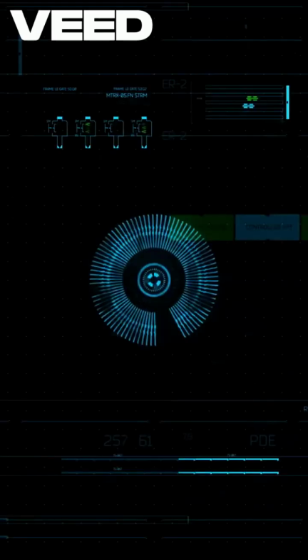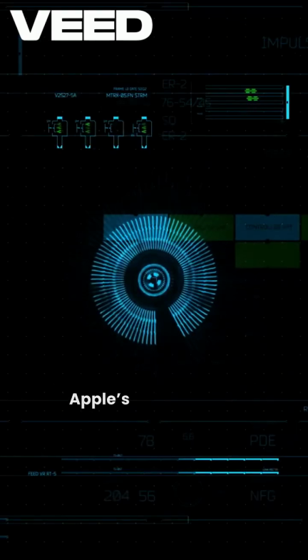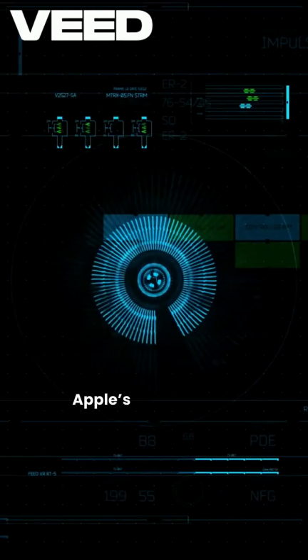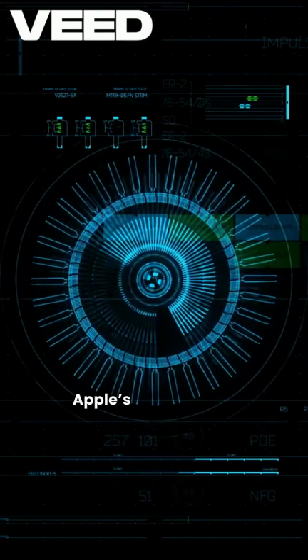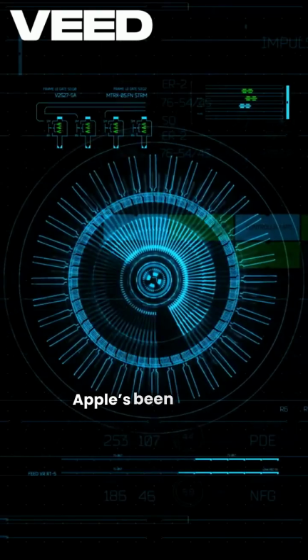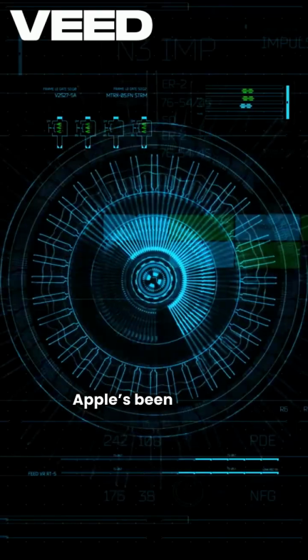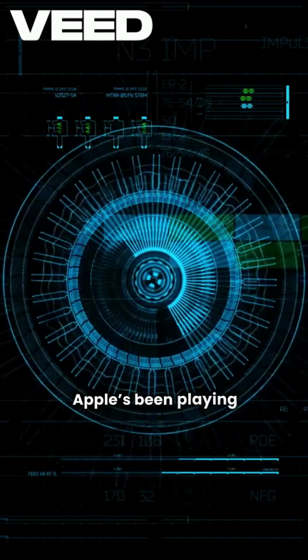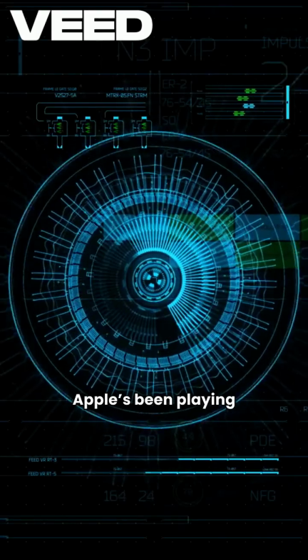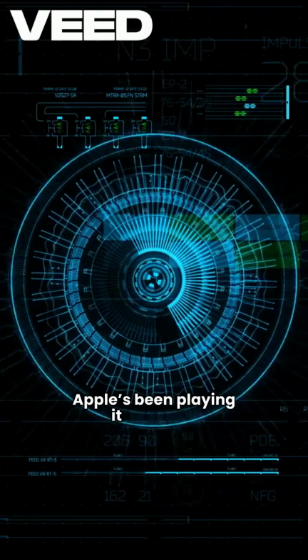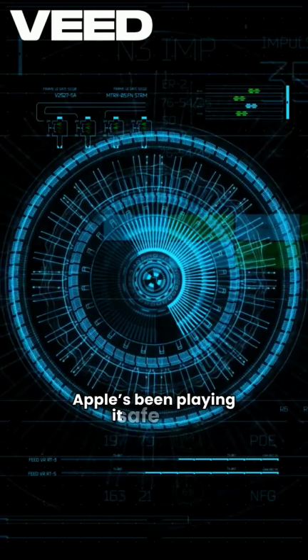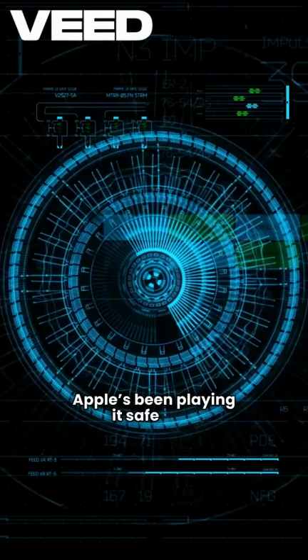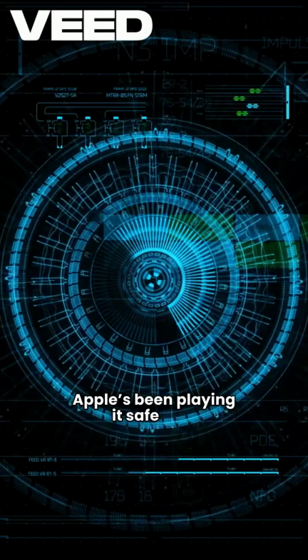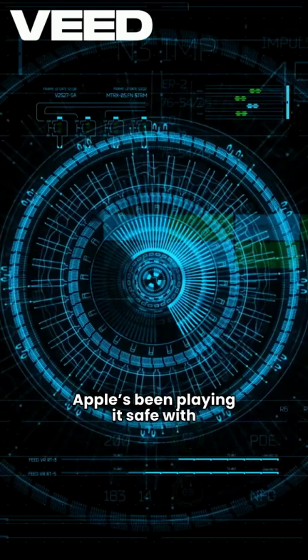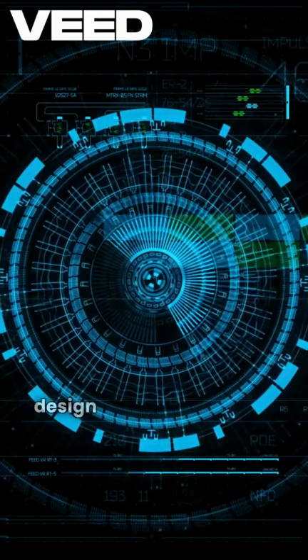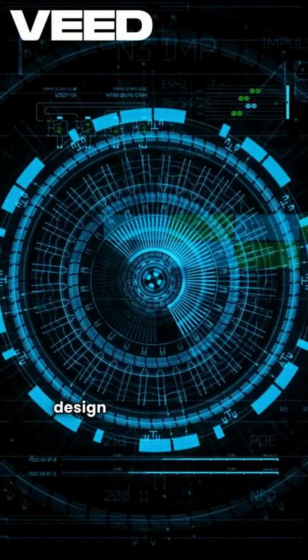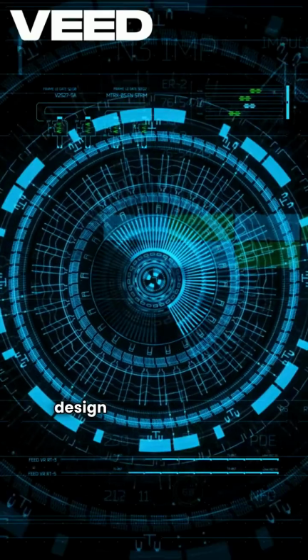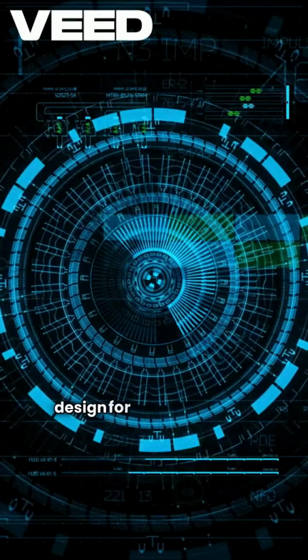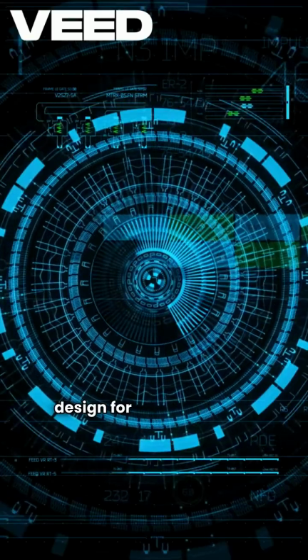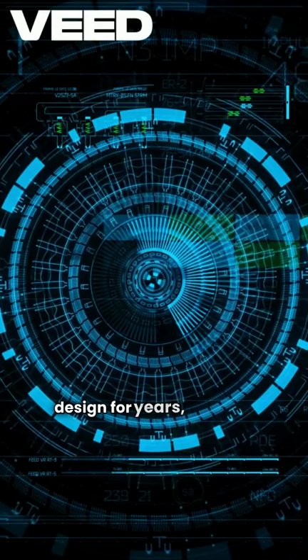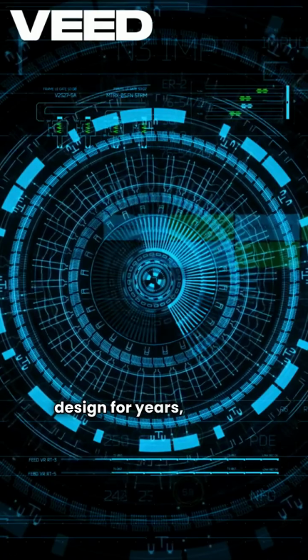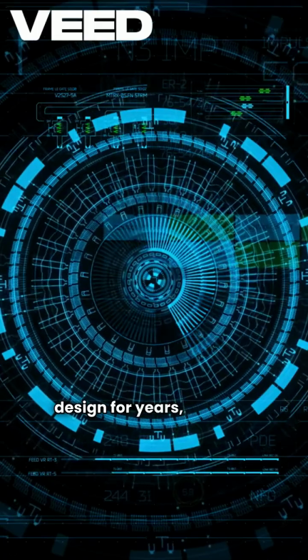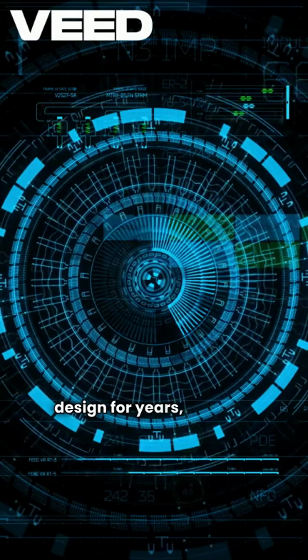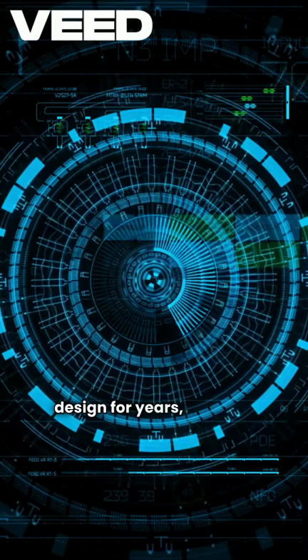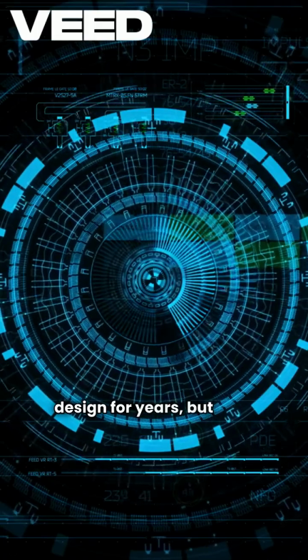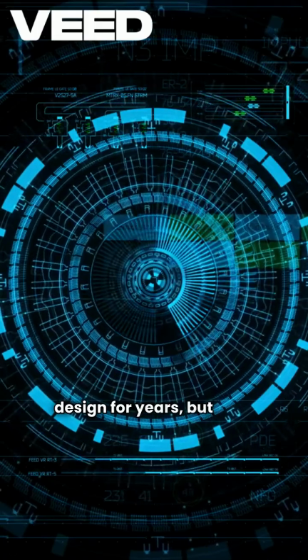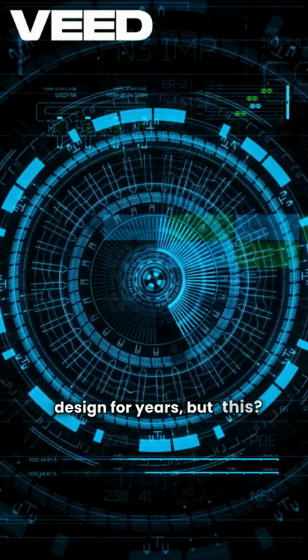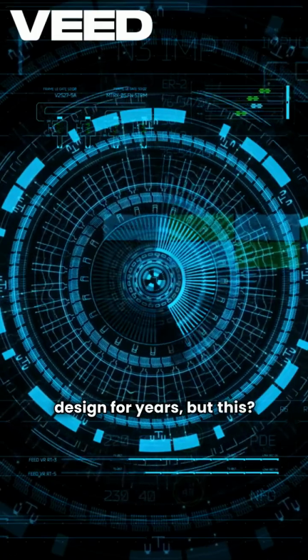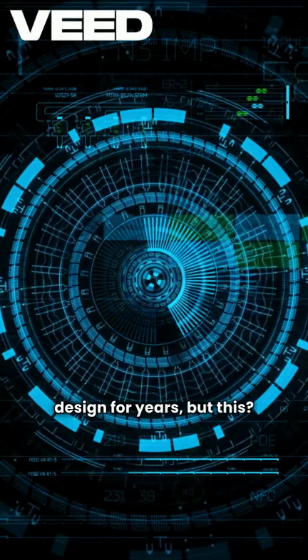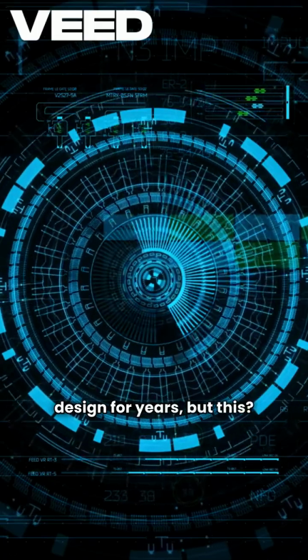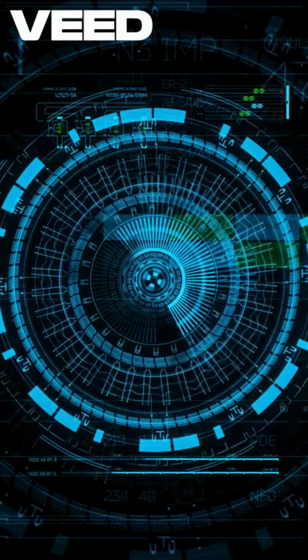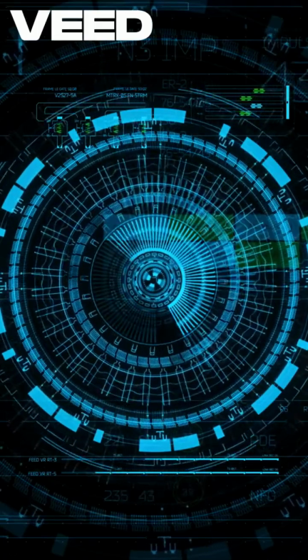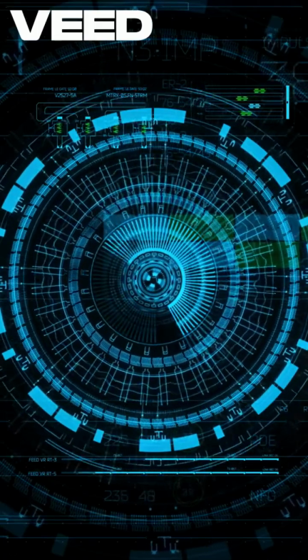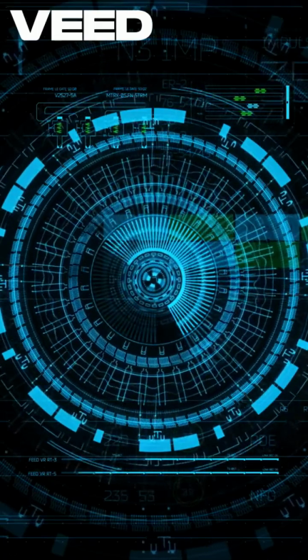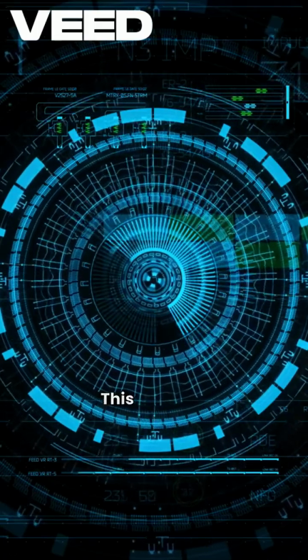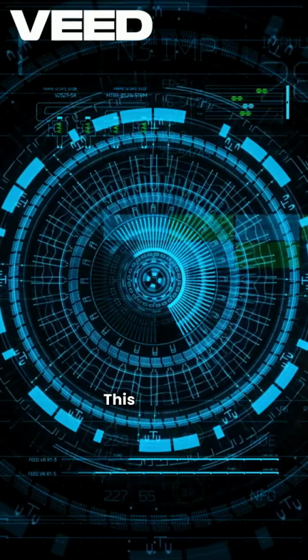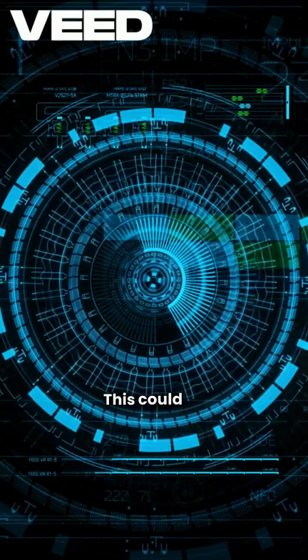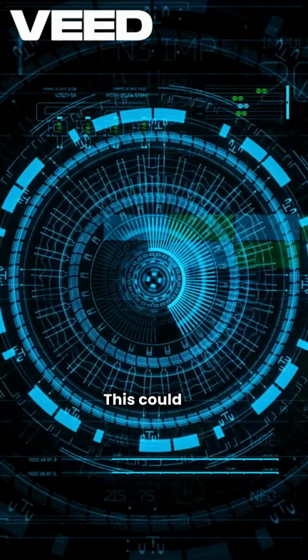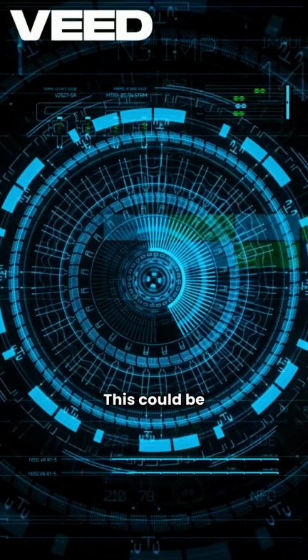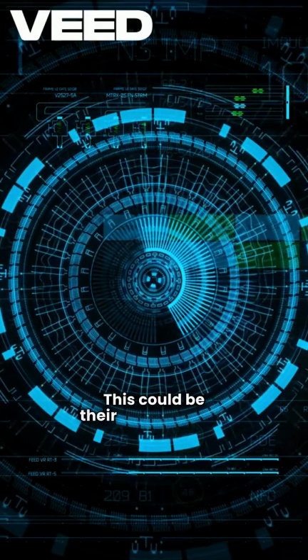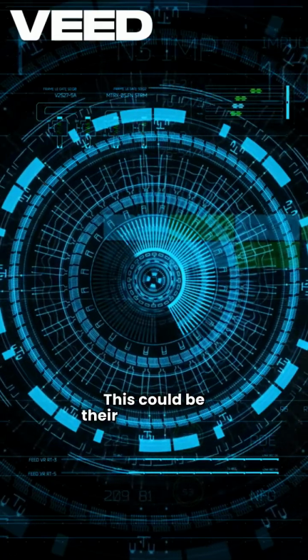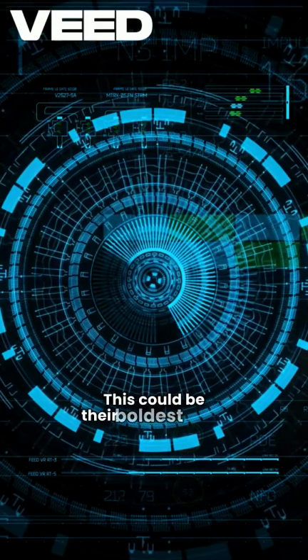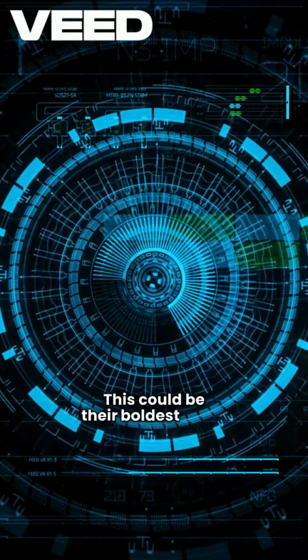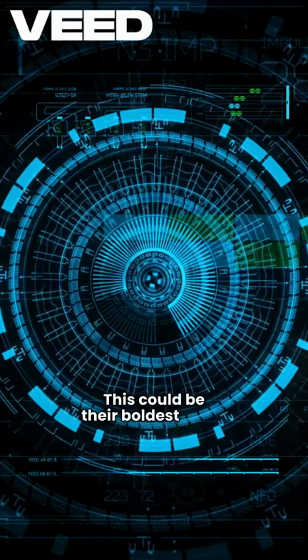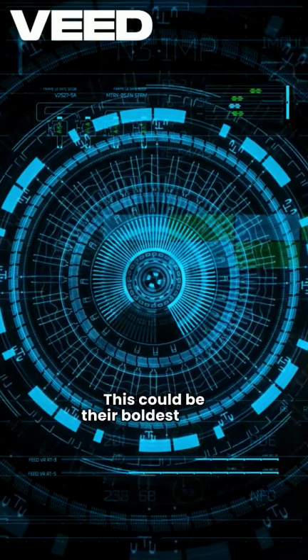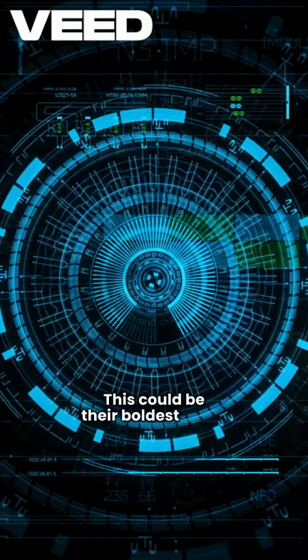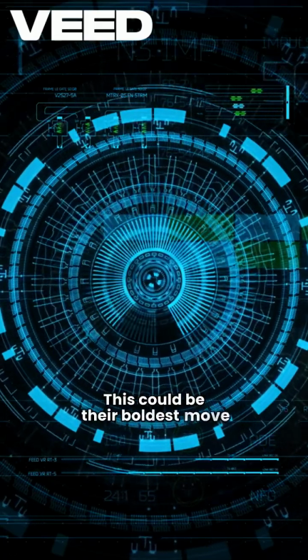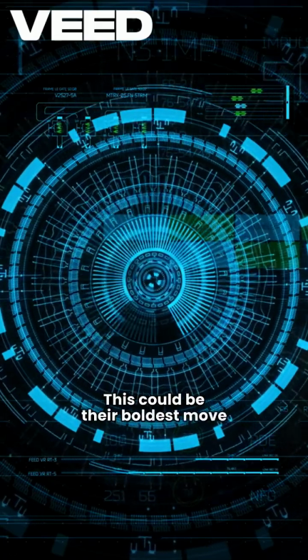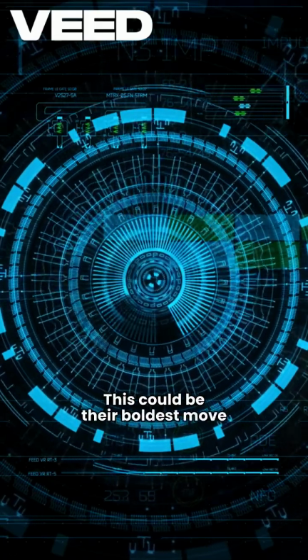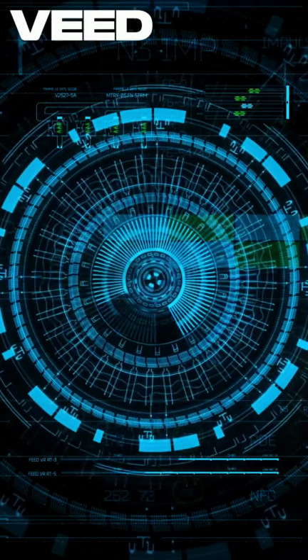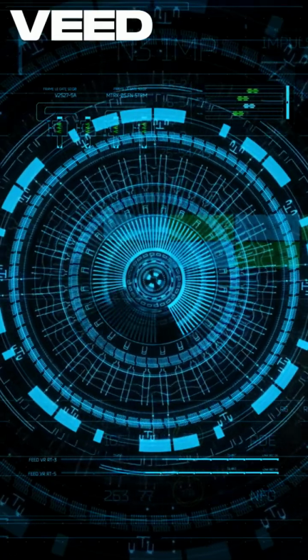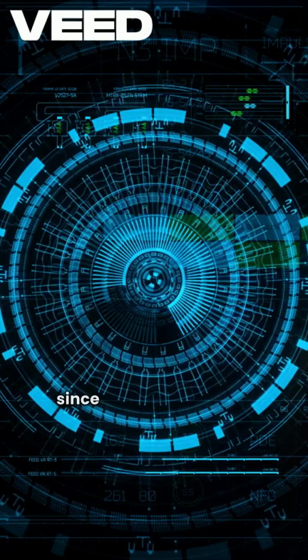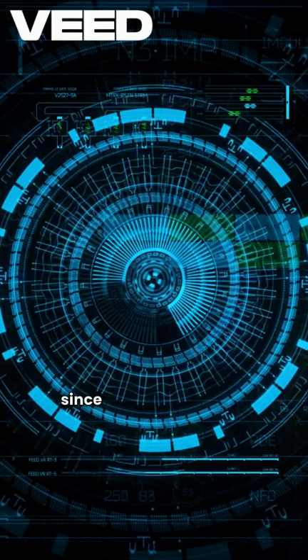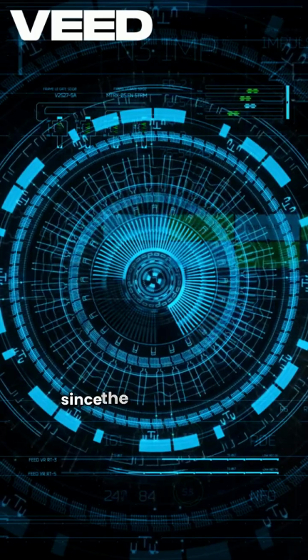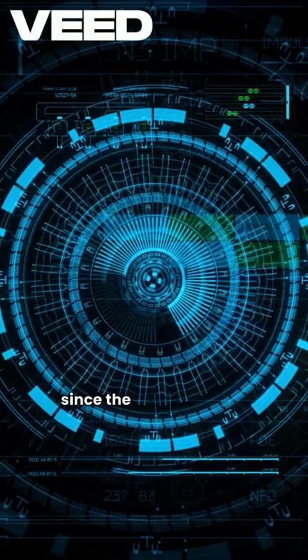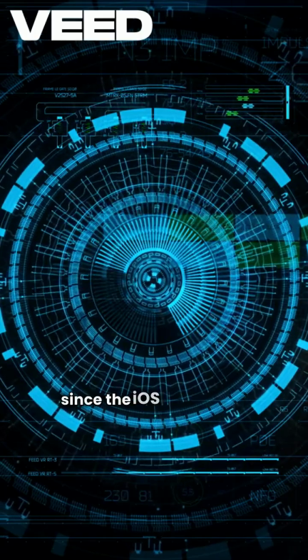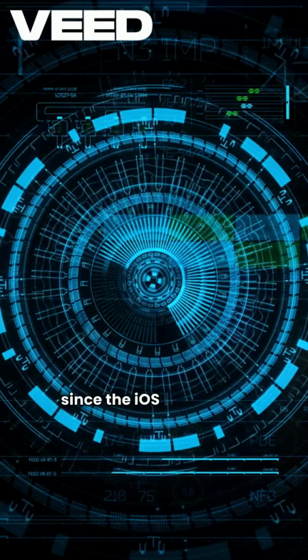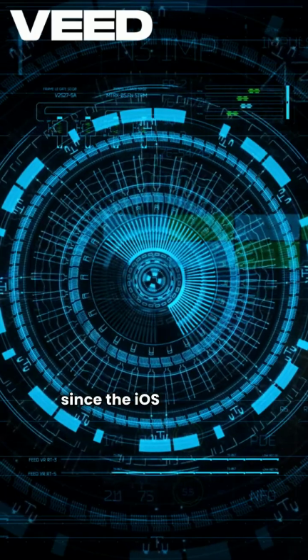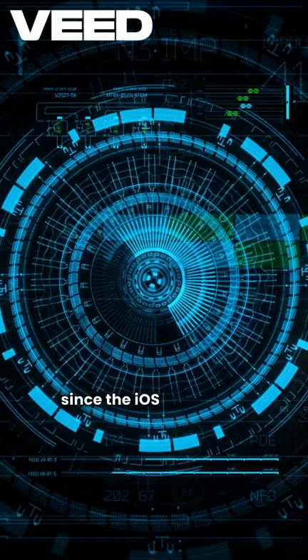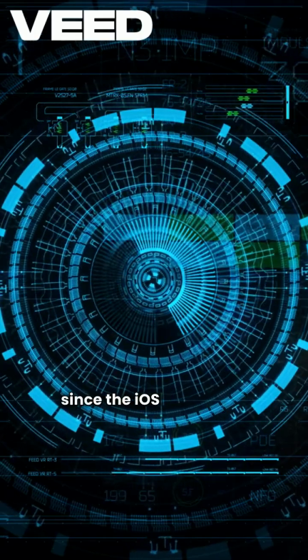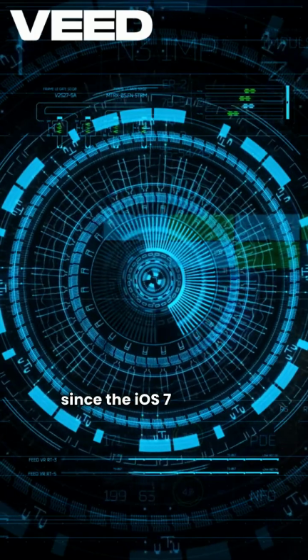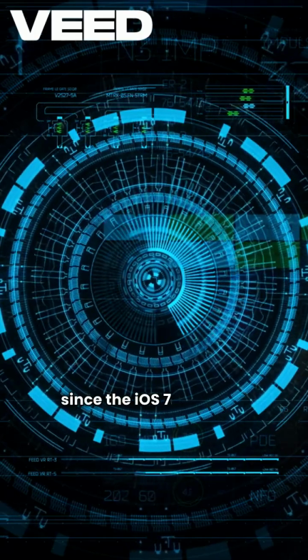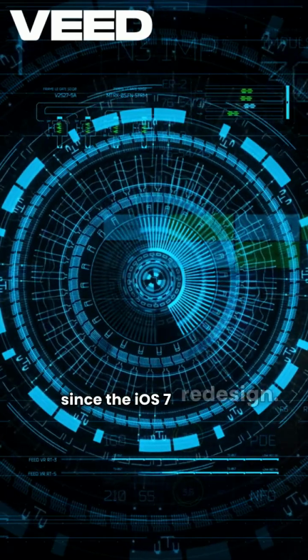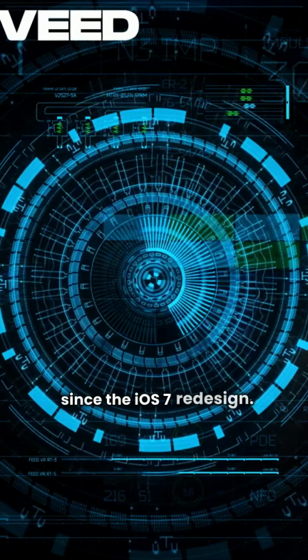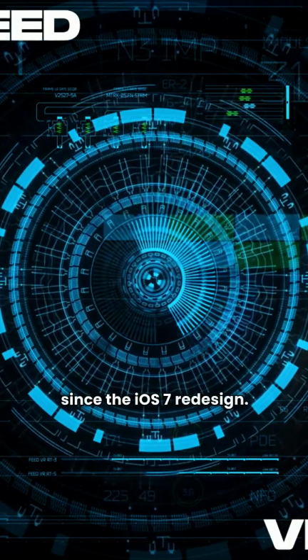Apple's been playing it safe with design for years. But this could be their boldest move since the iOS 7 redesign.